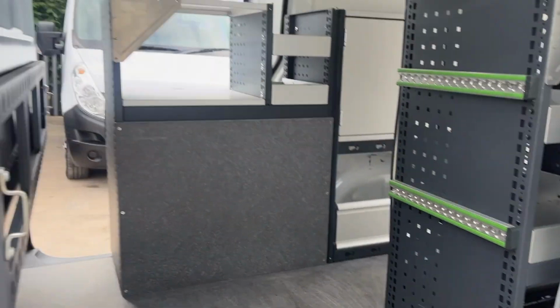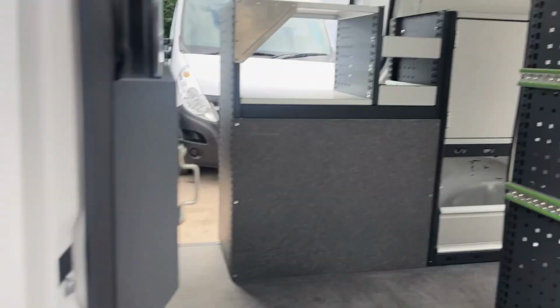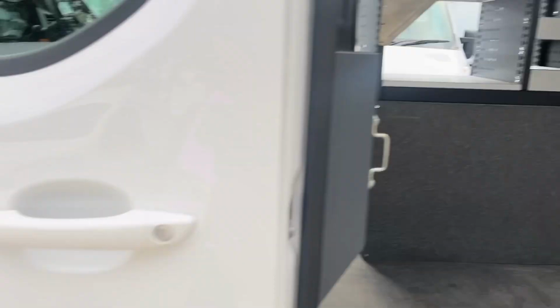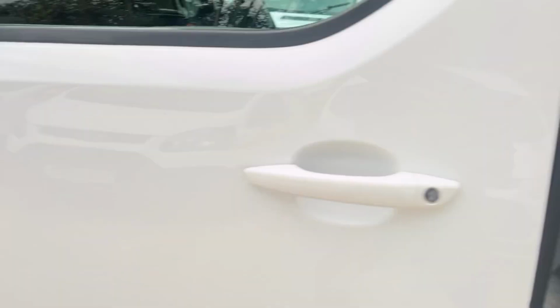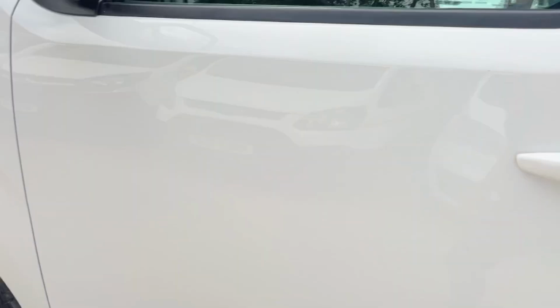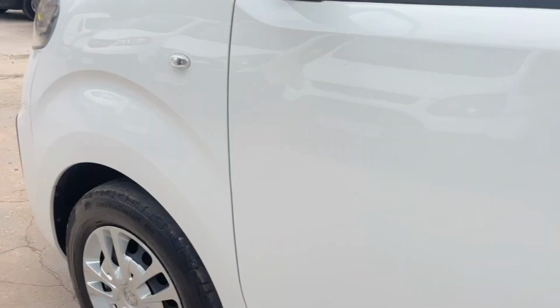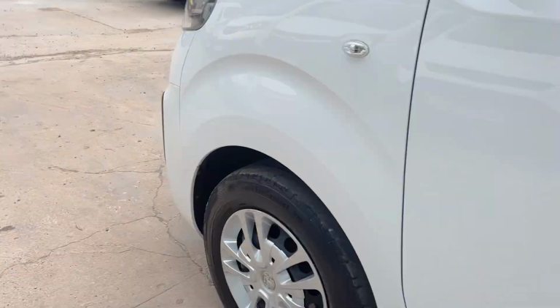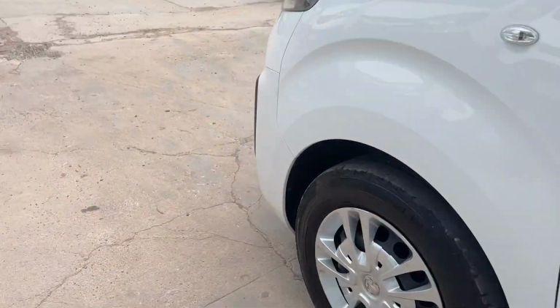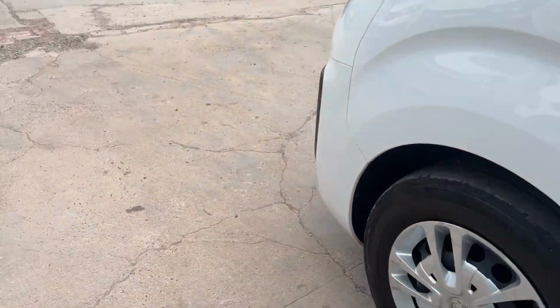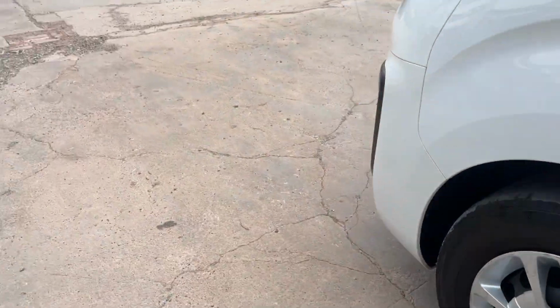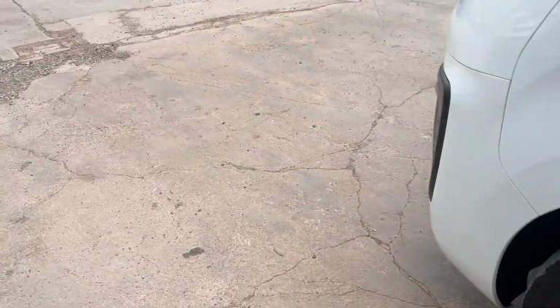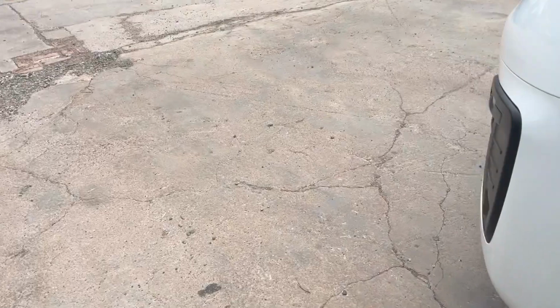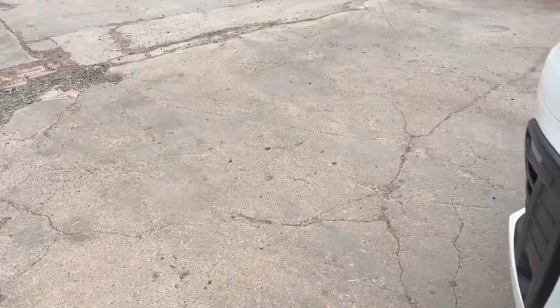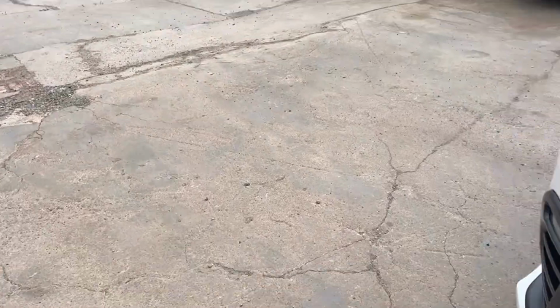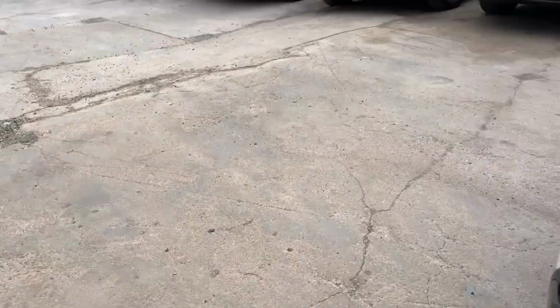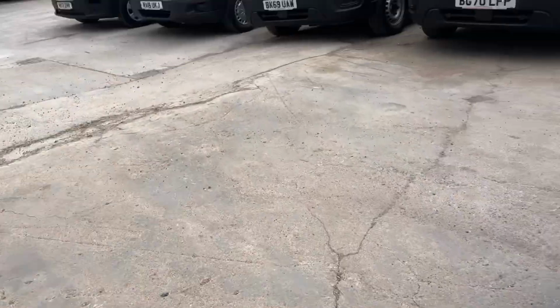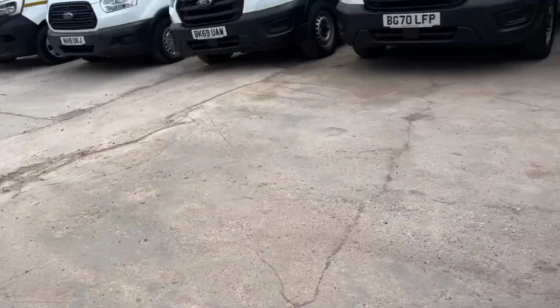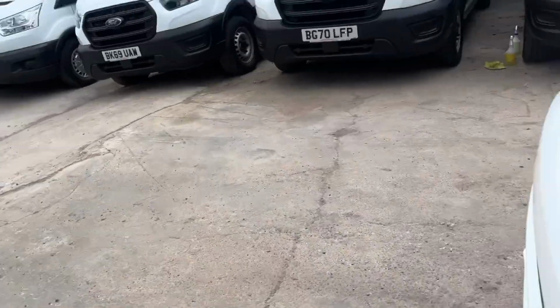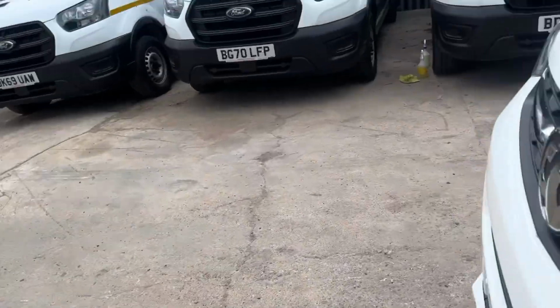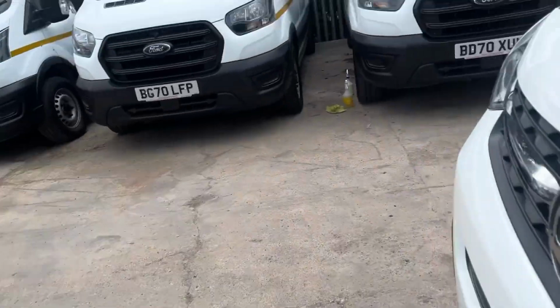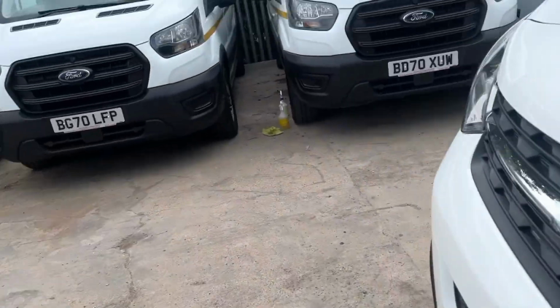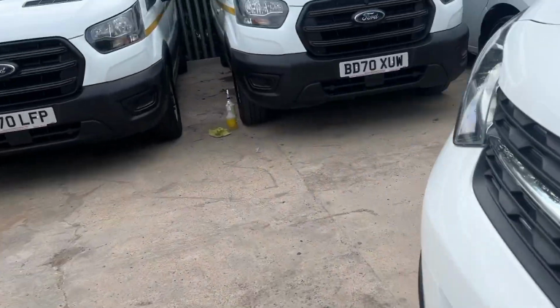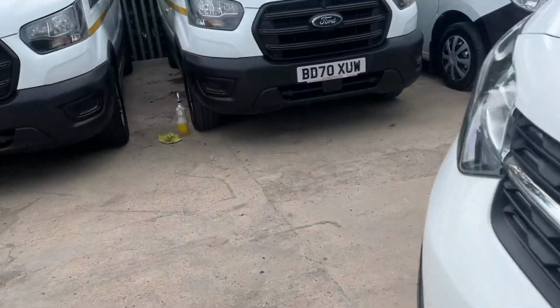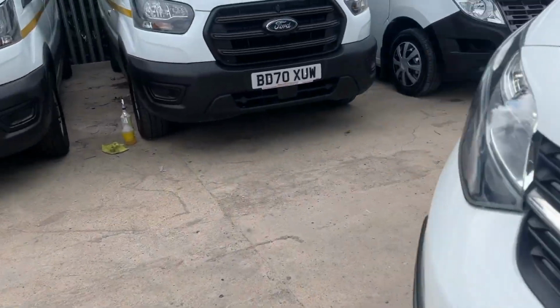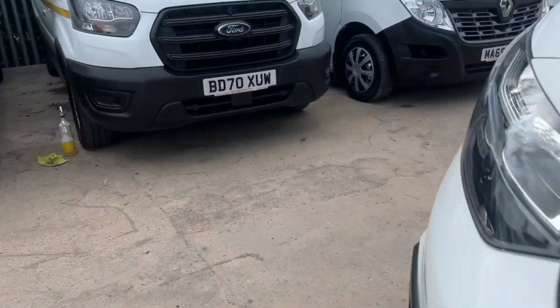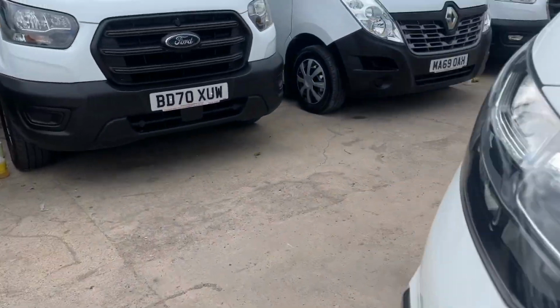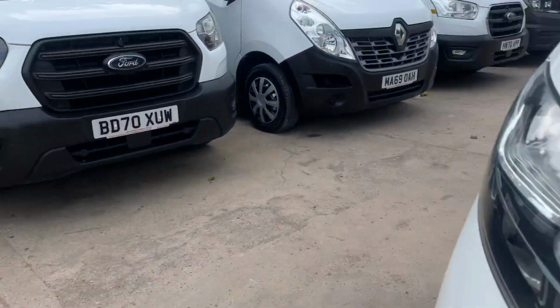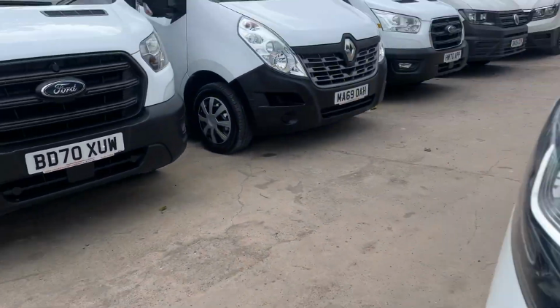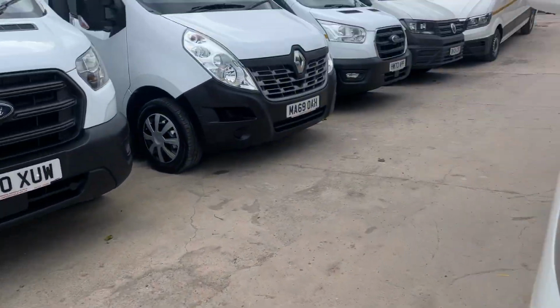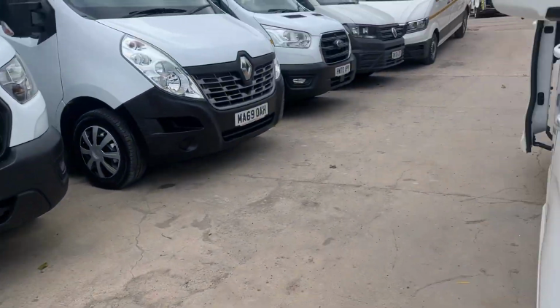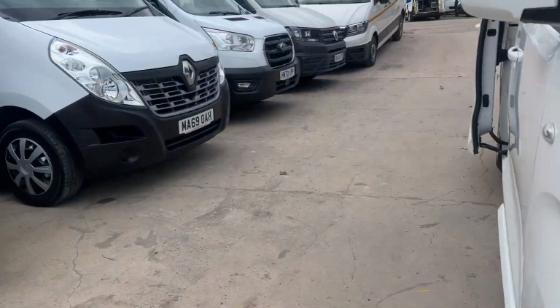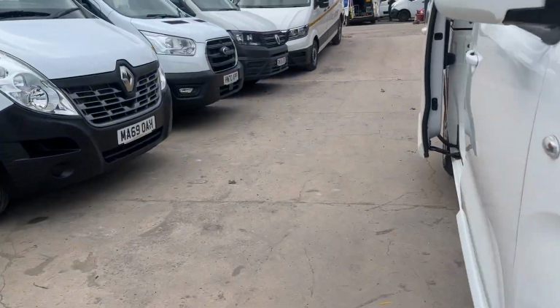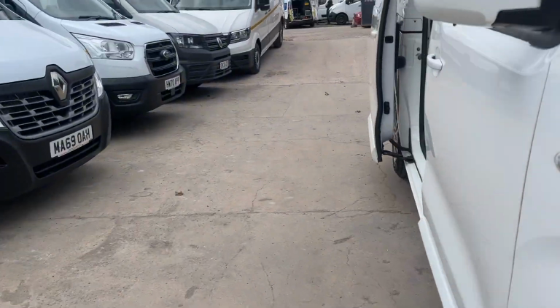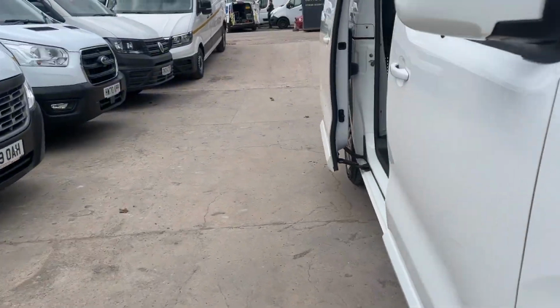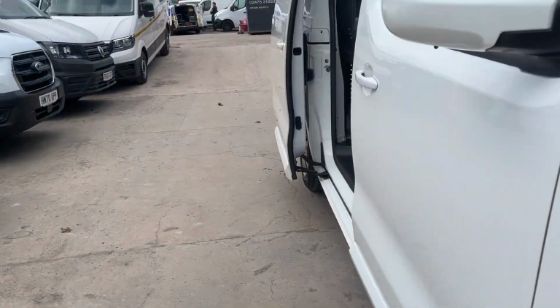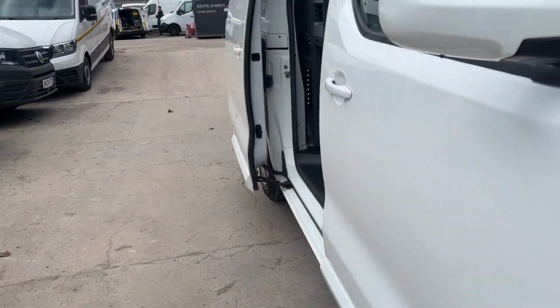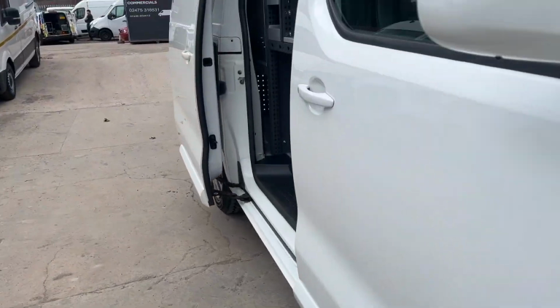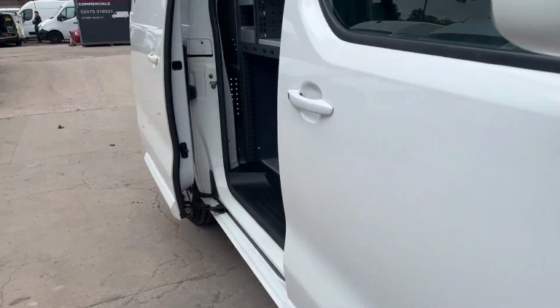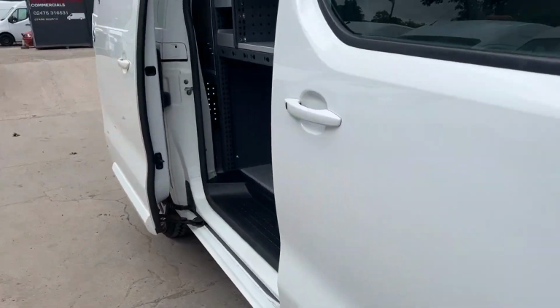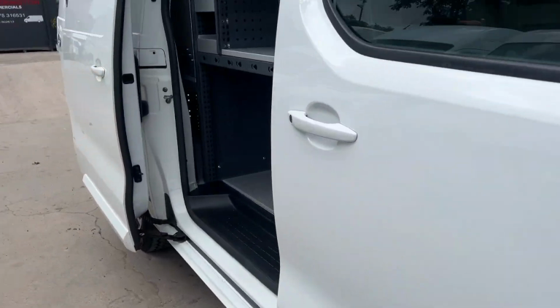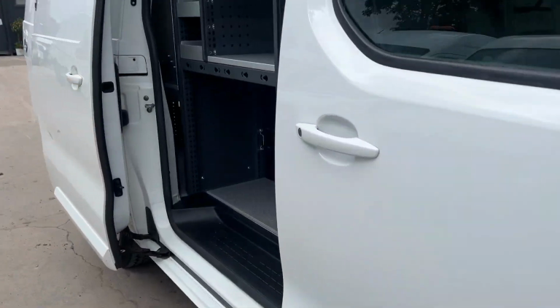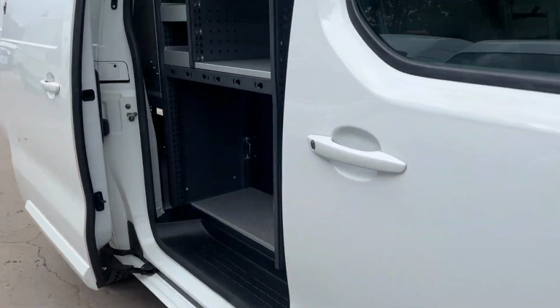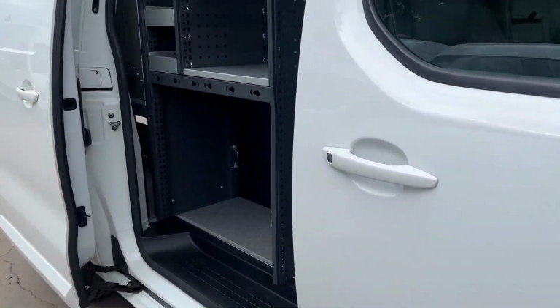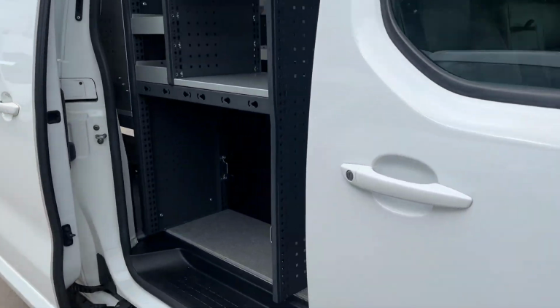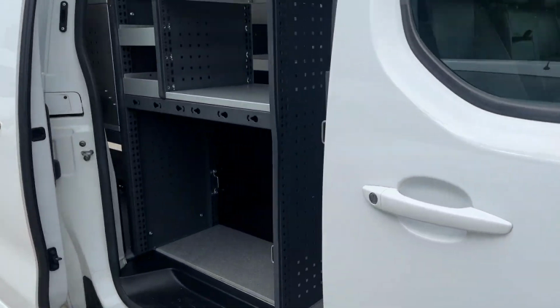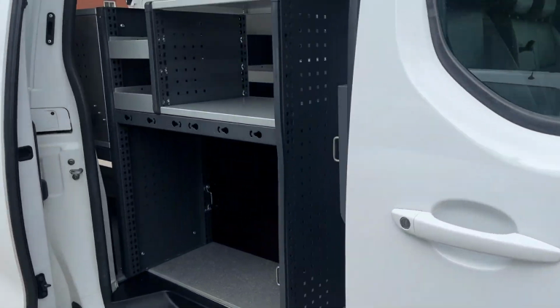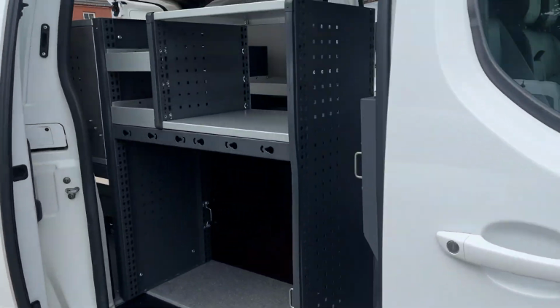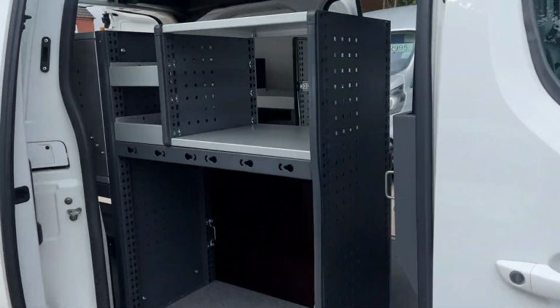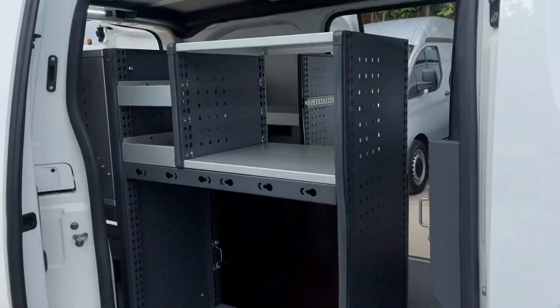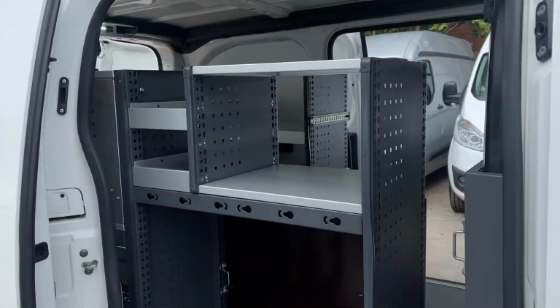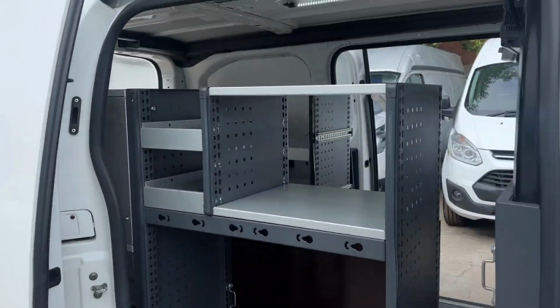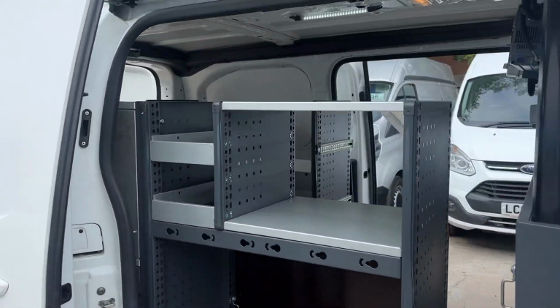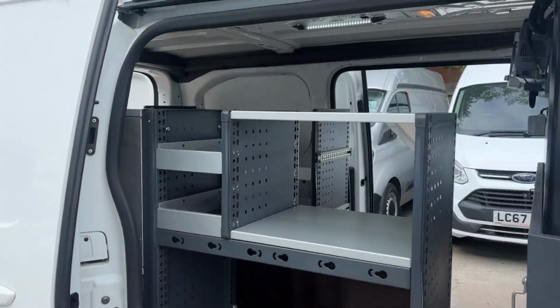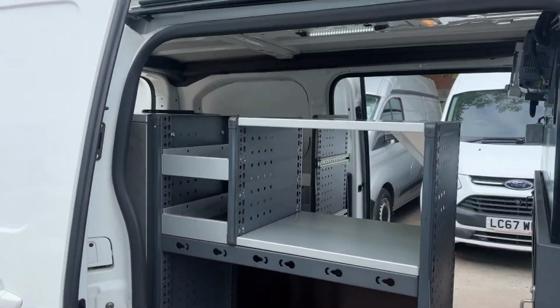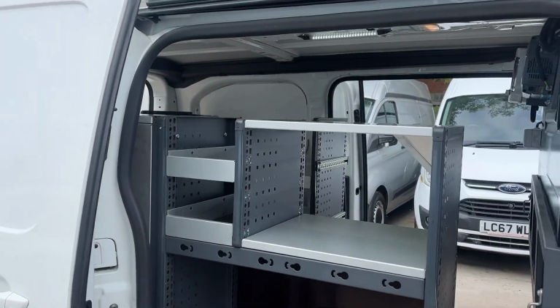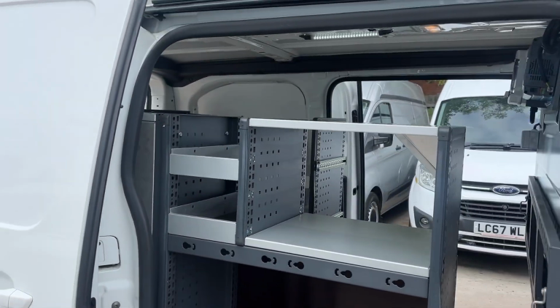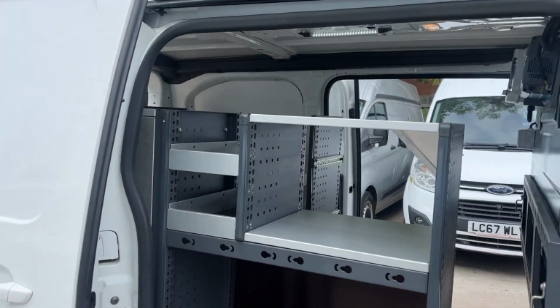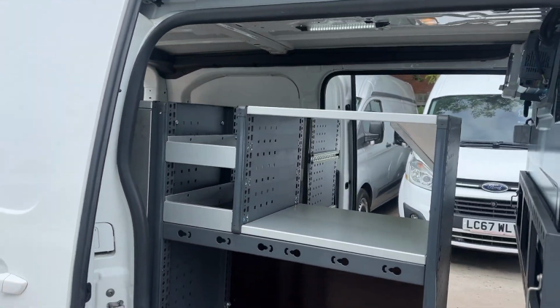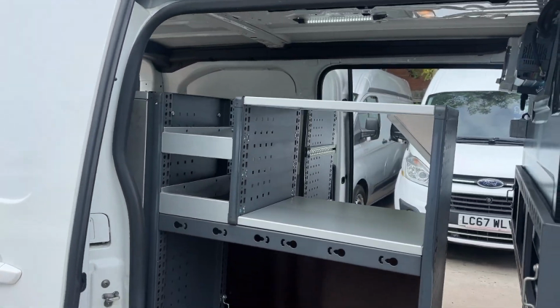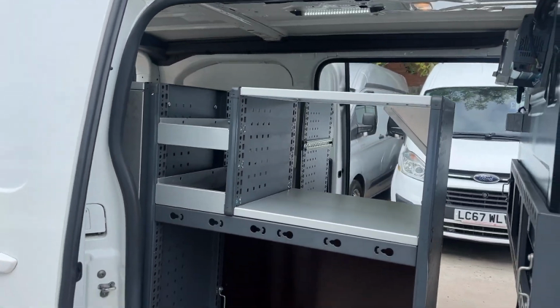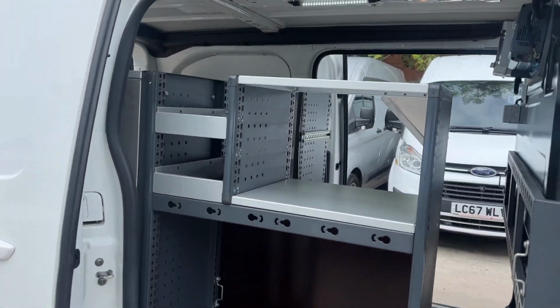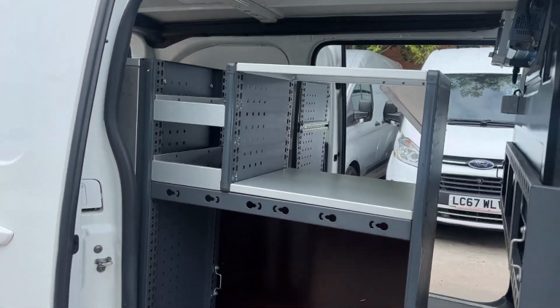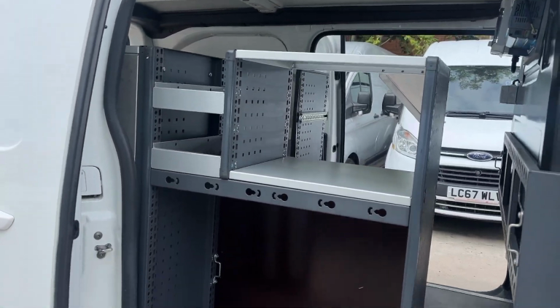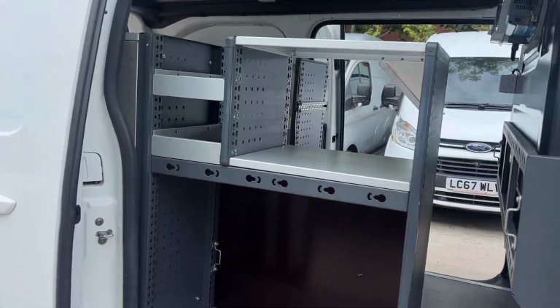I'll just show you the other side — more storage options there as well.